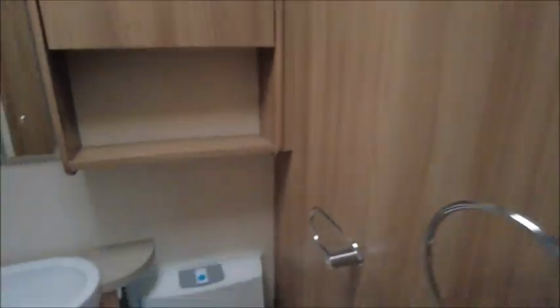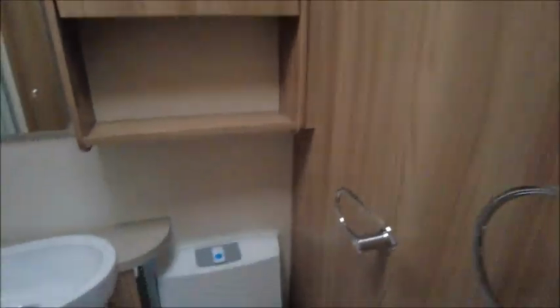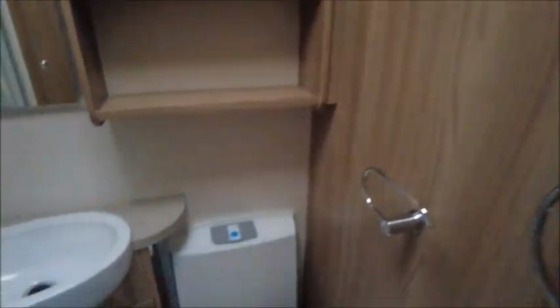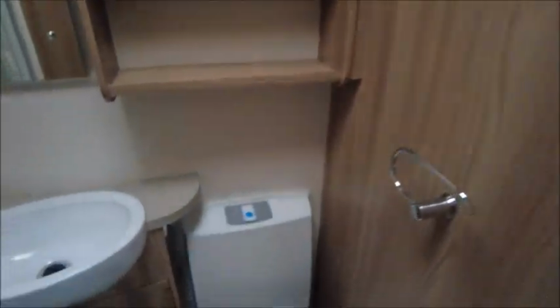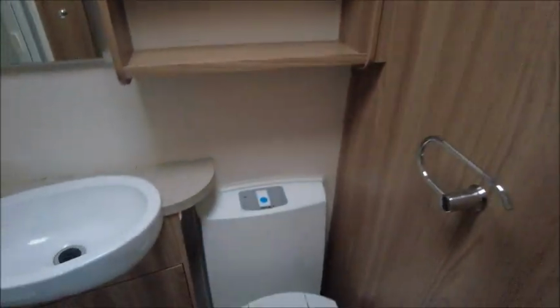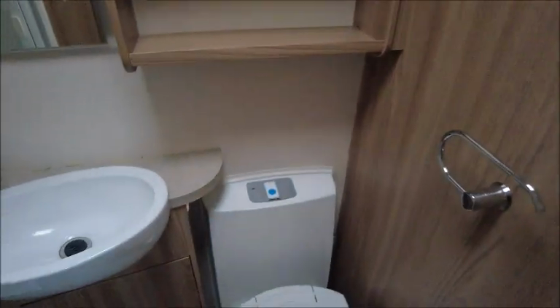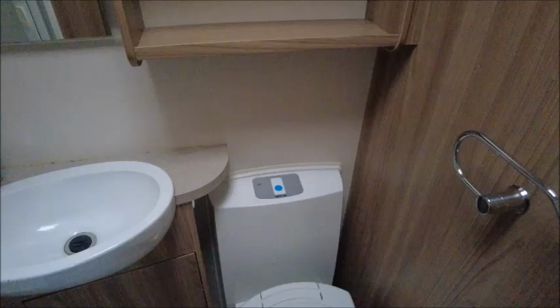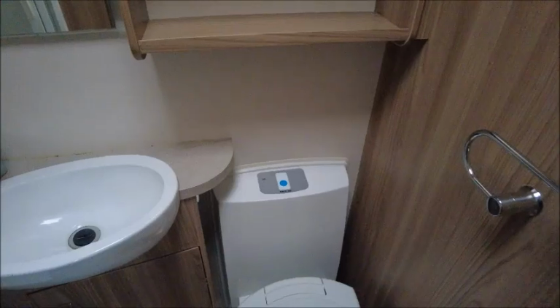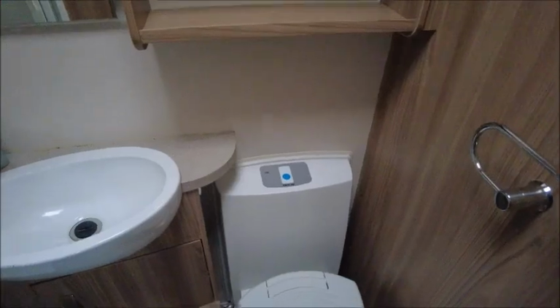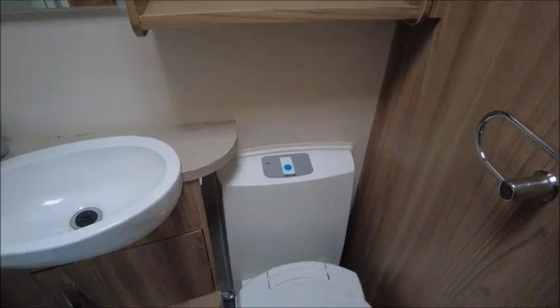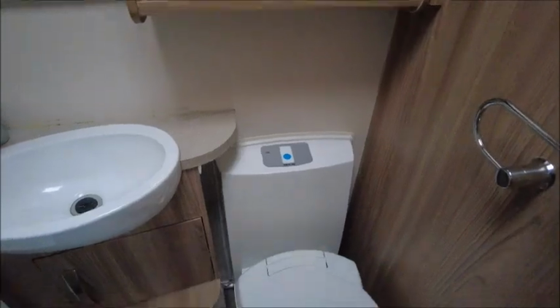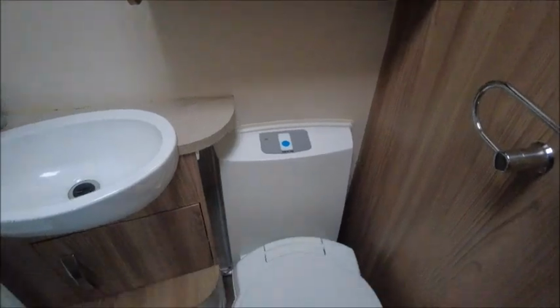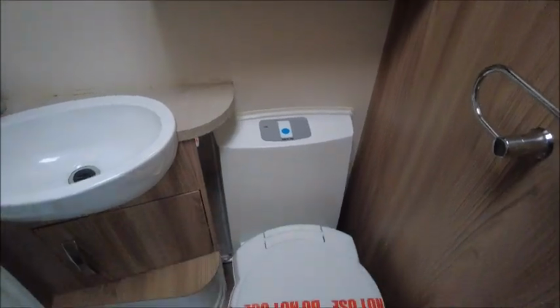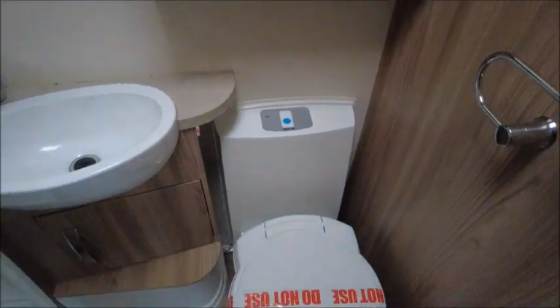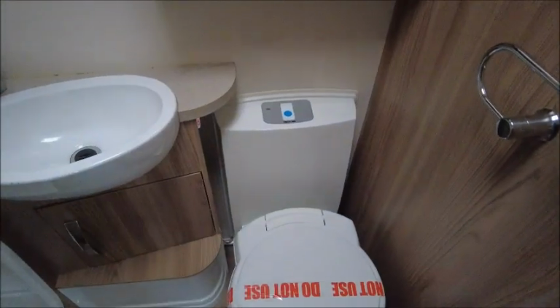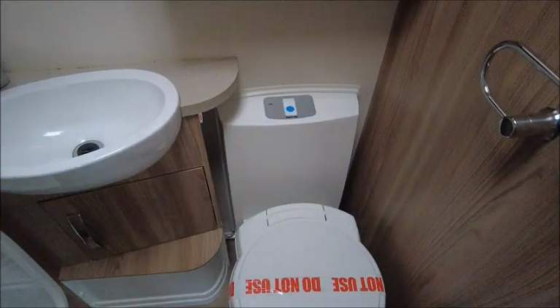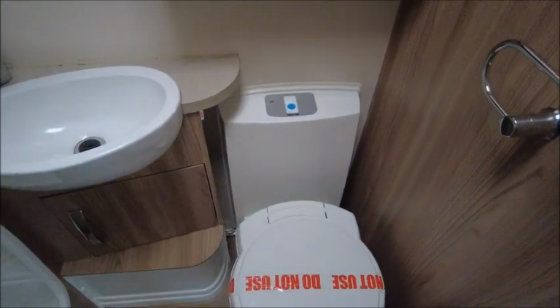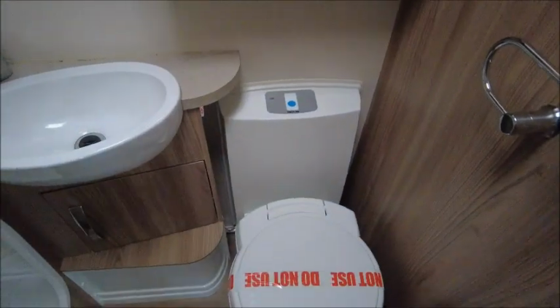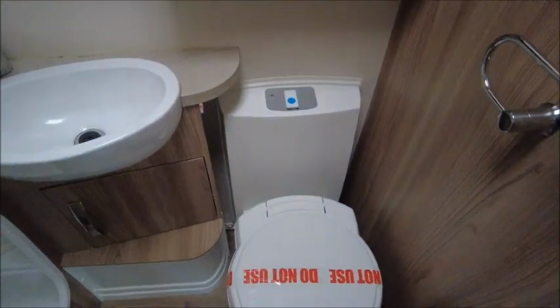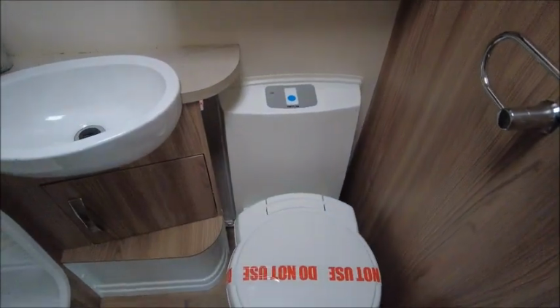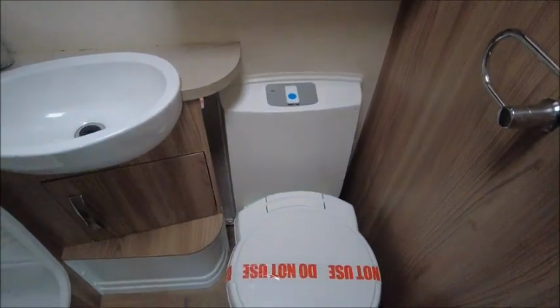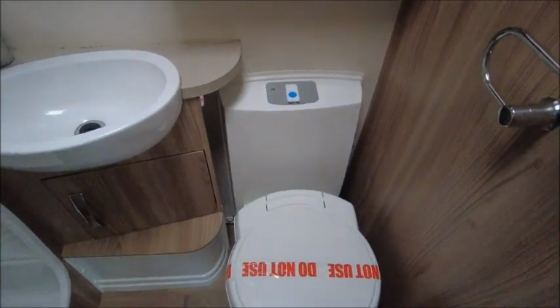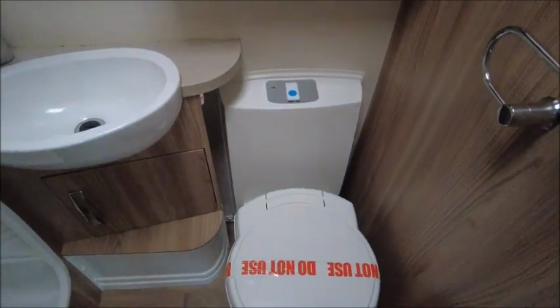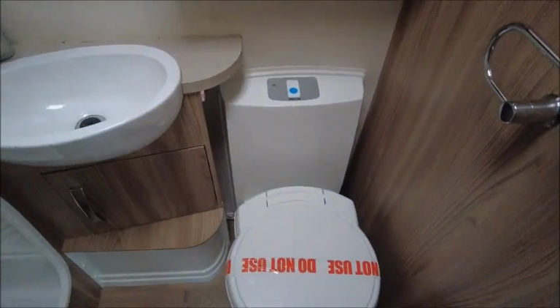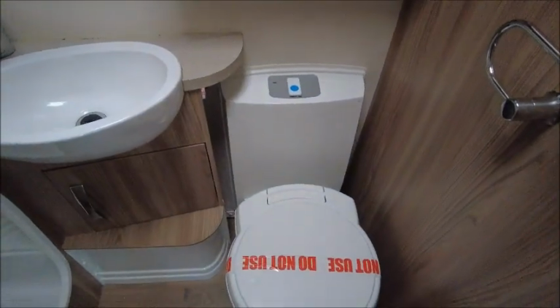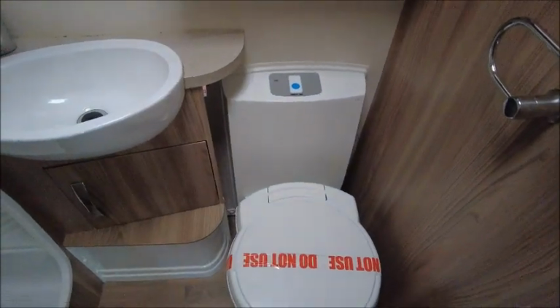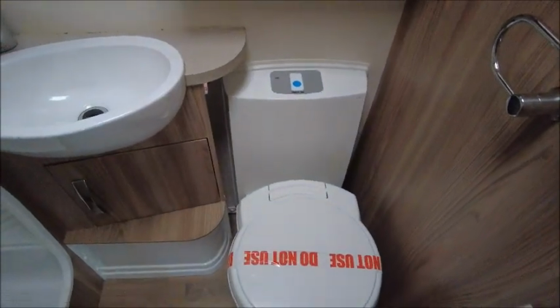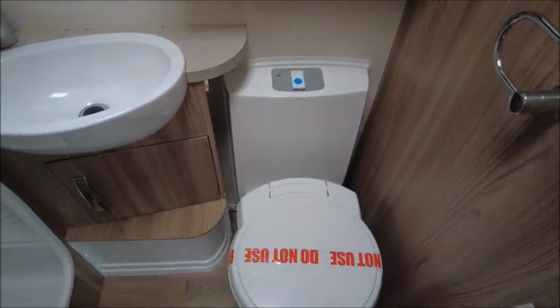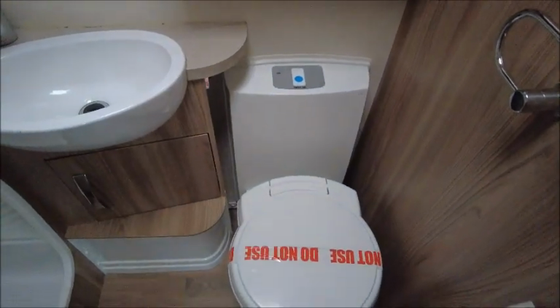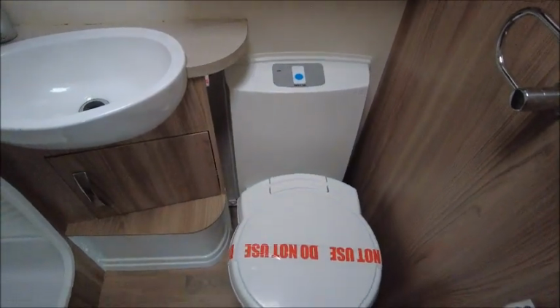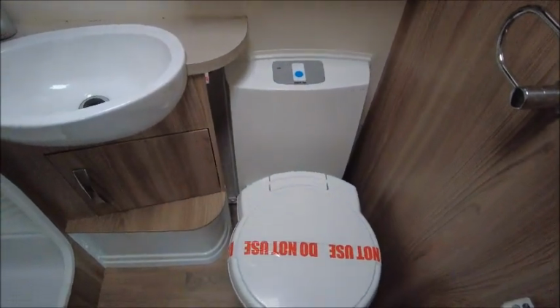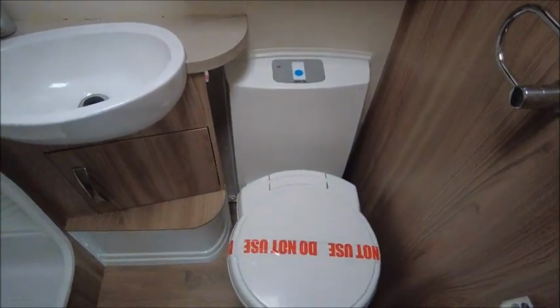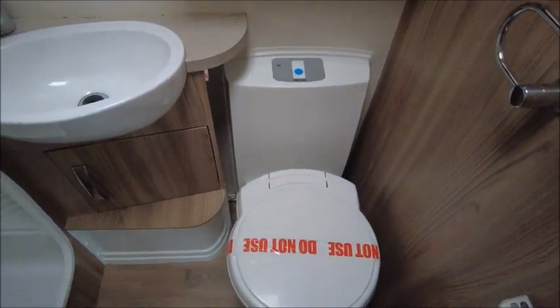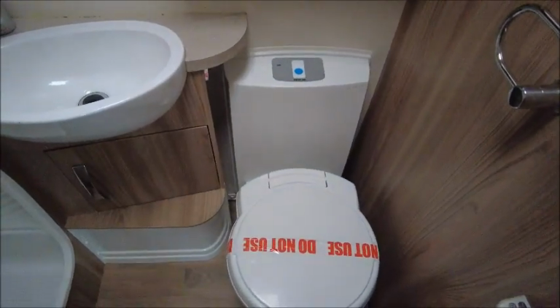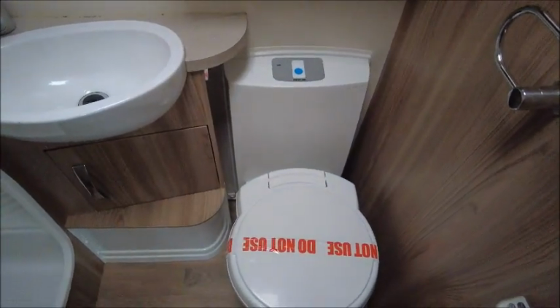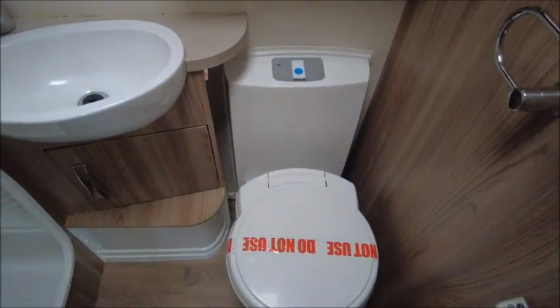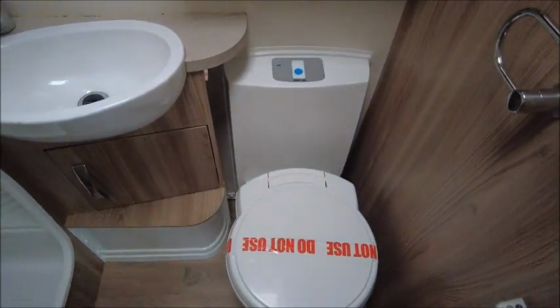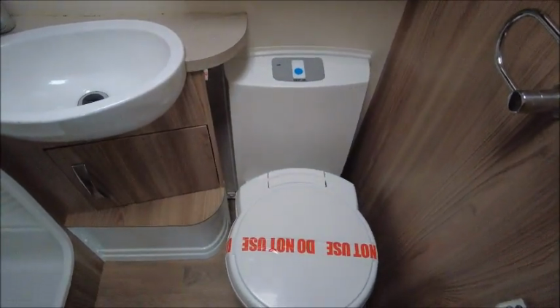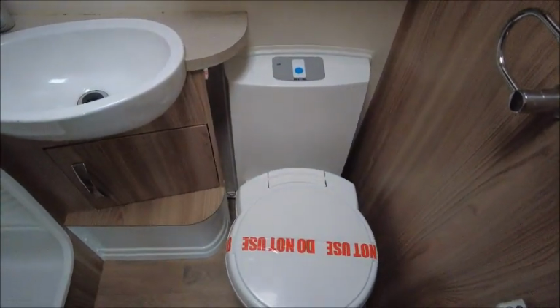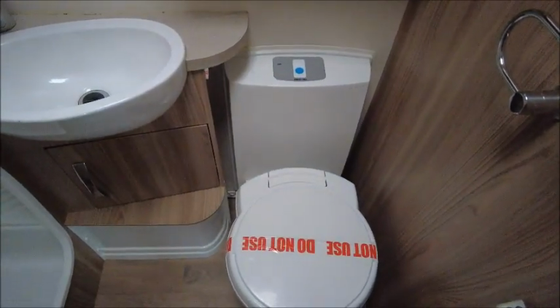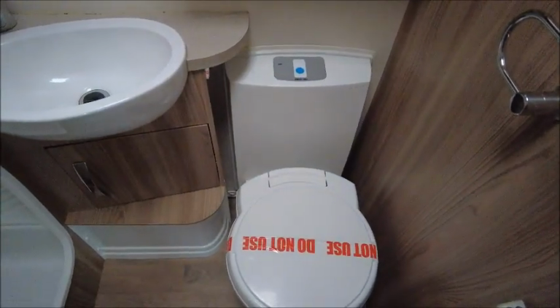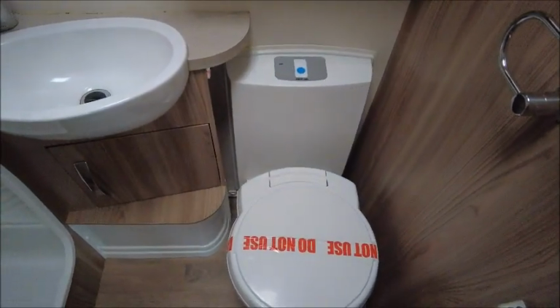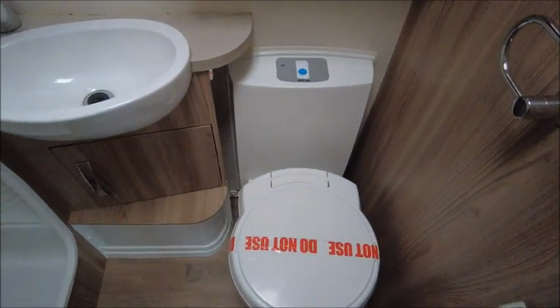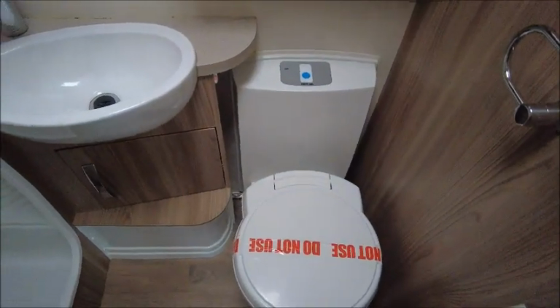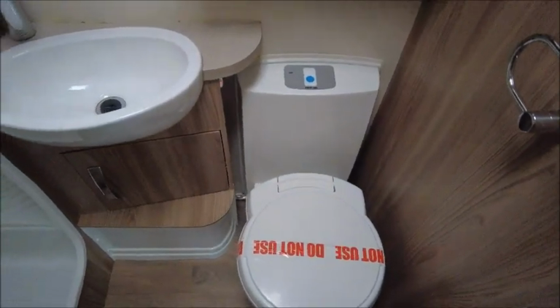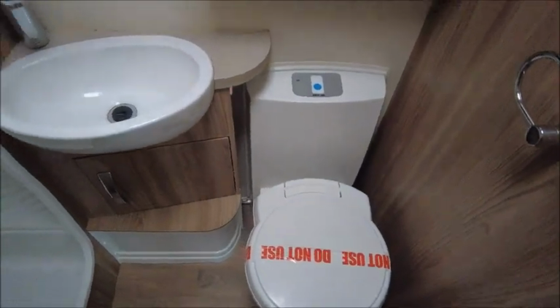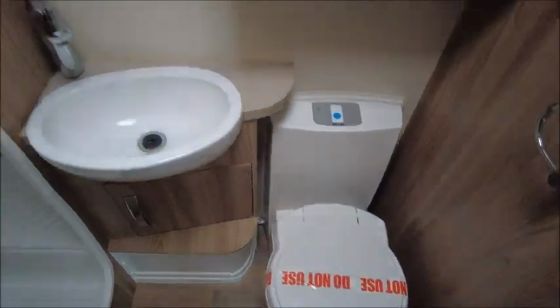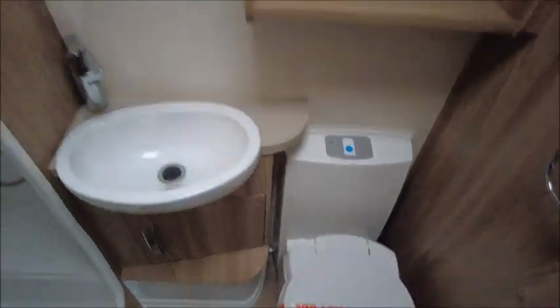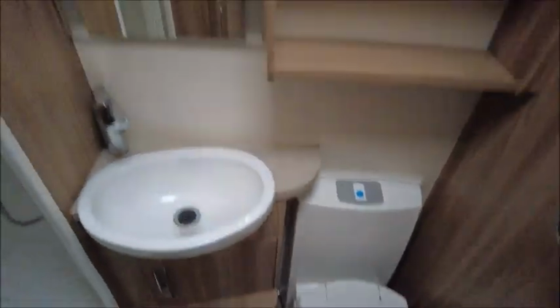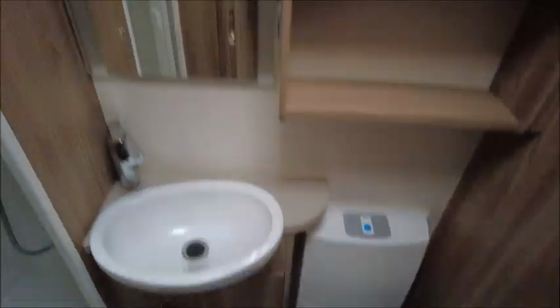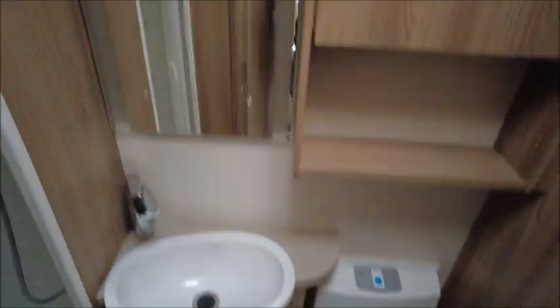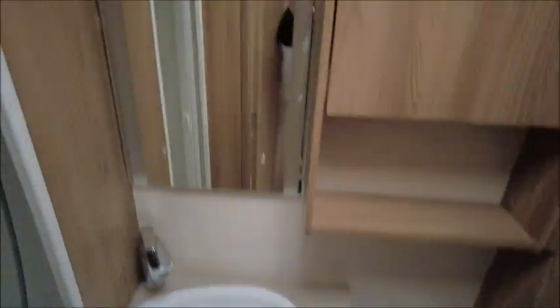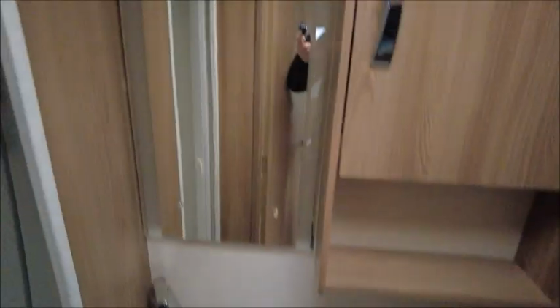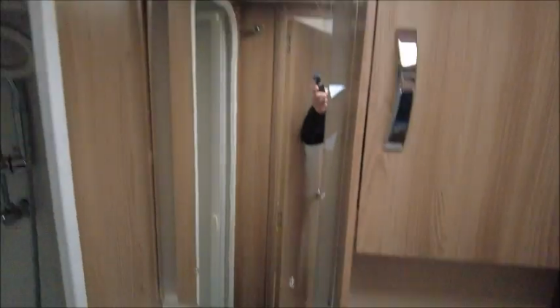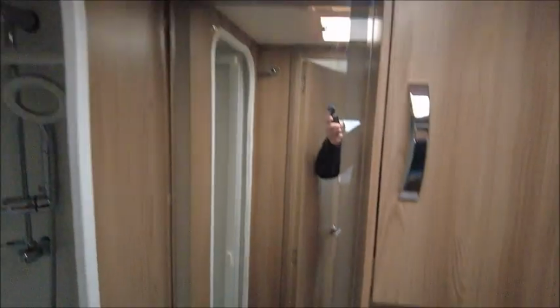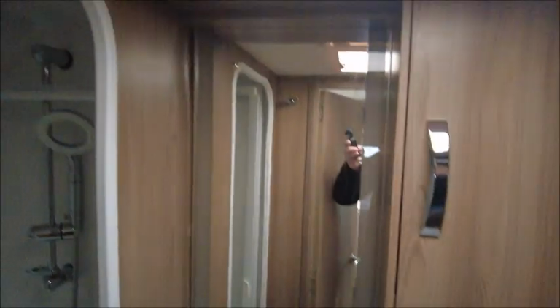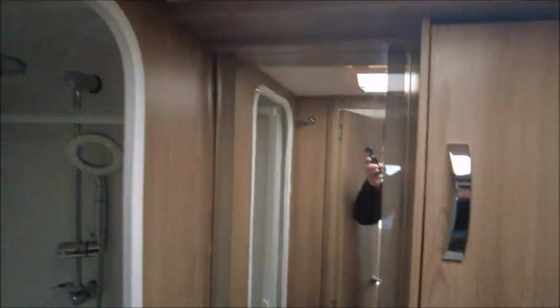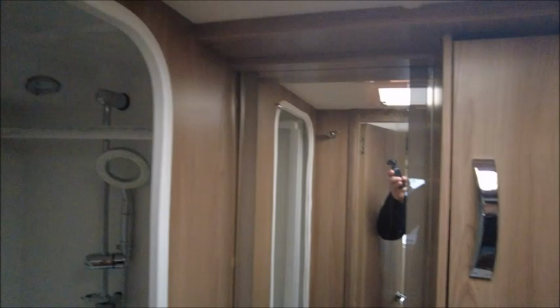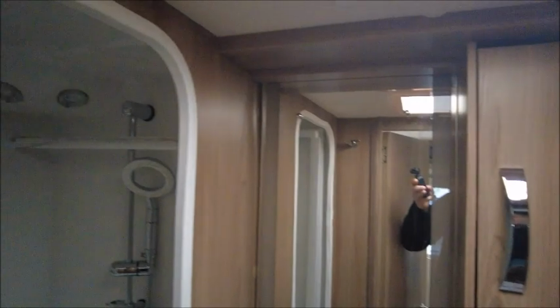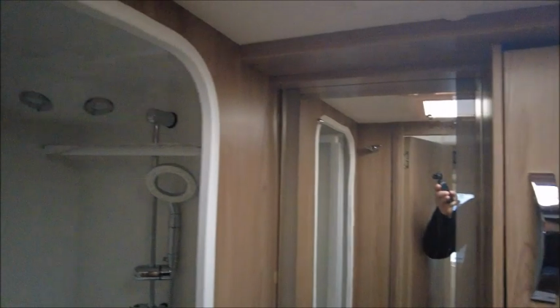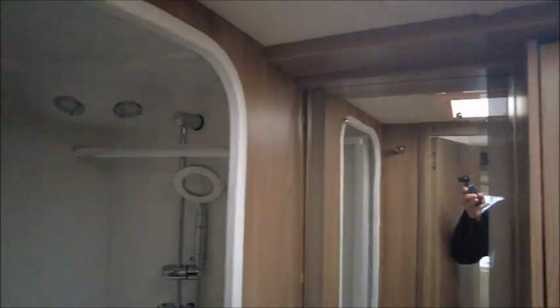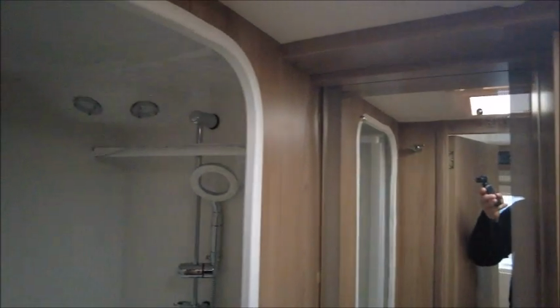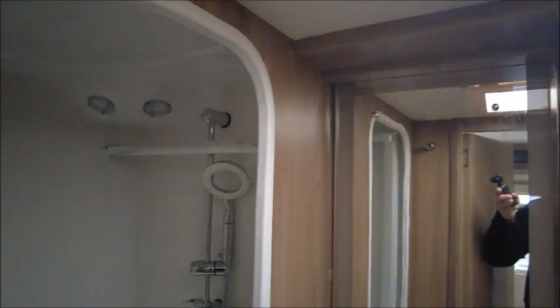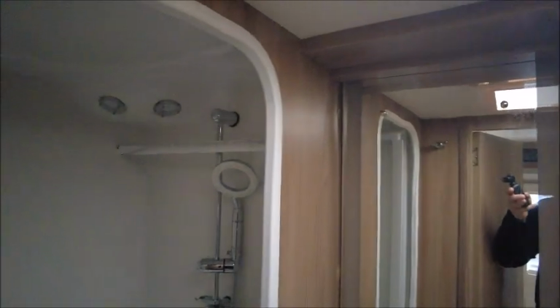Here we've got our washroom which is on the side, with toilet, wash basin and a separate shower.